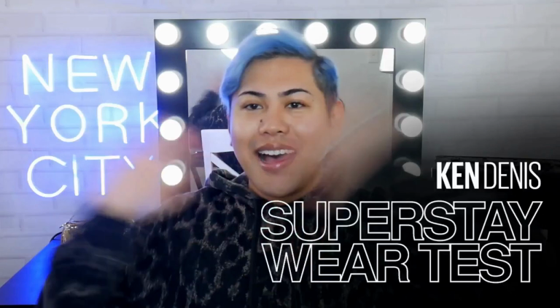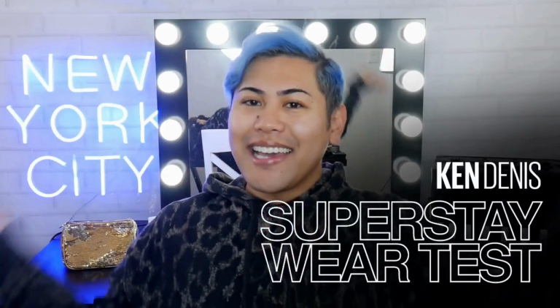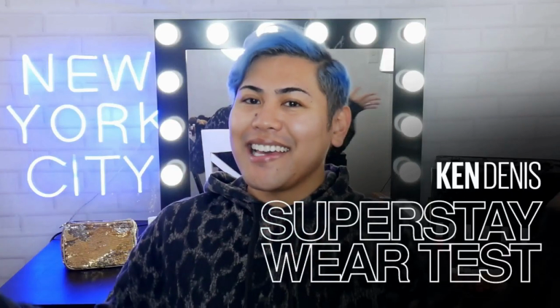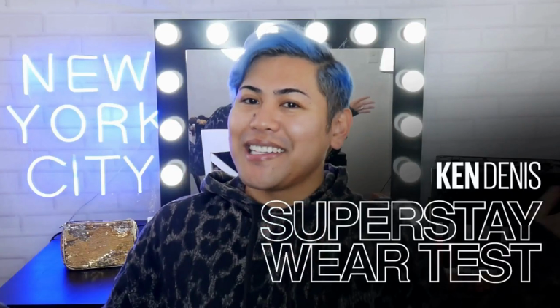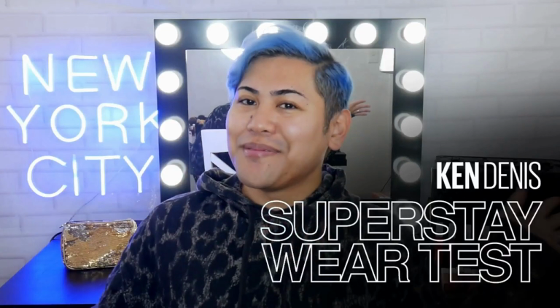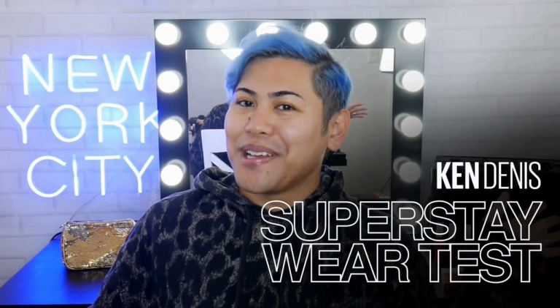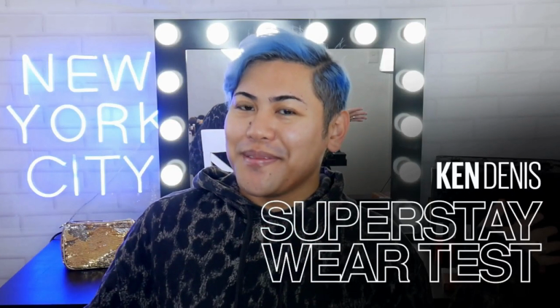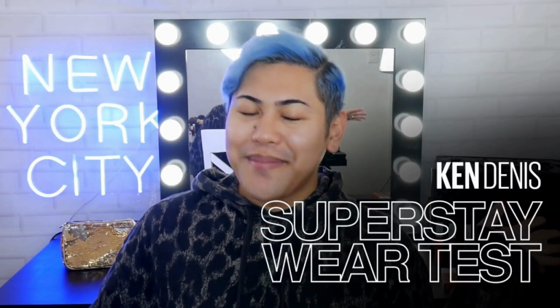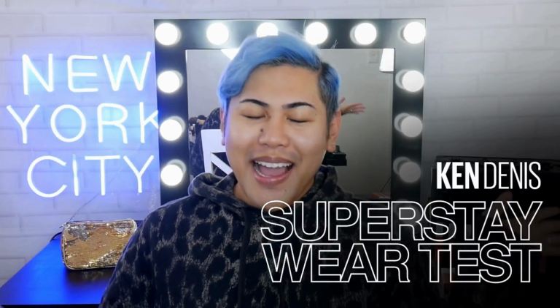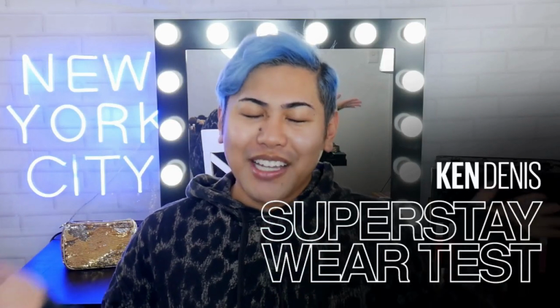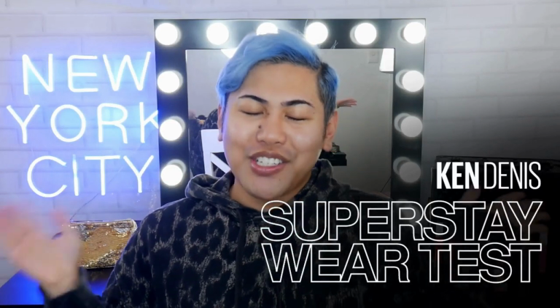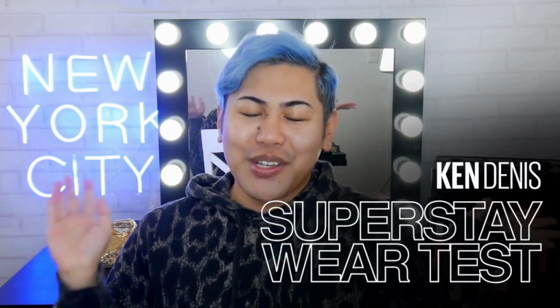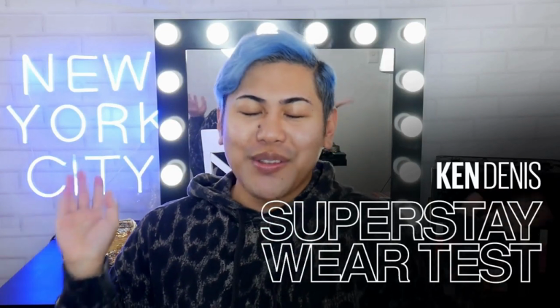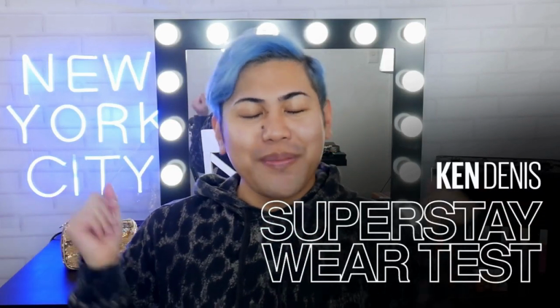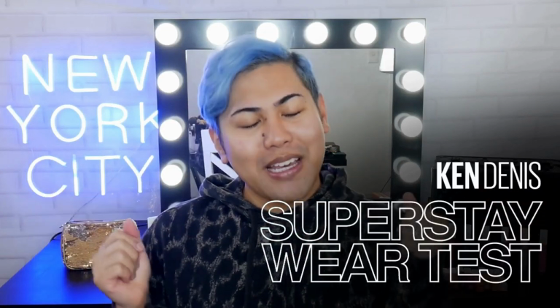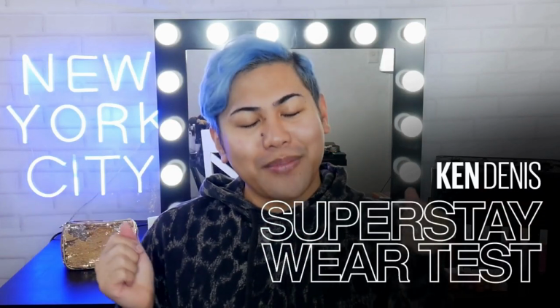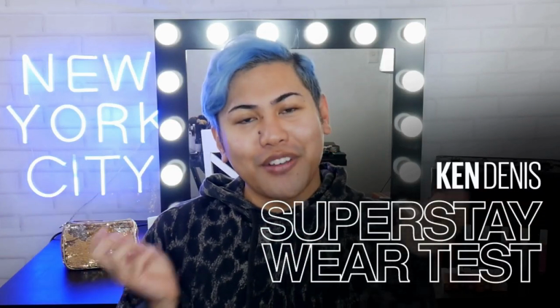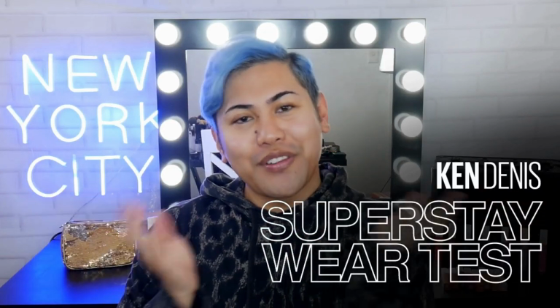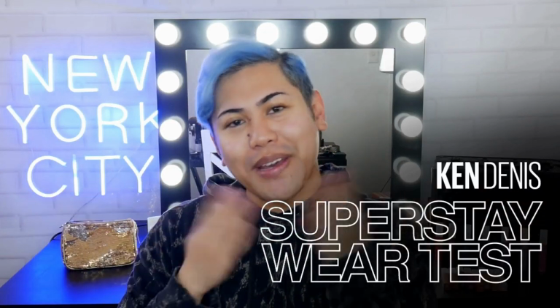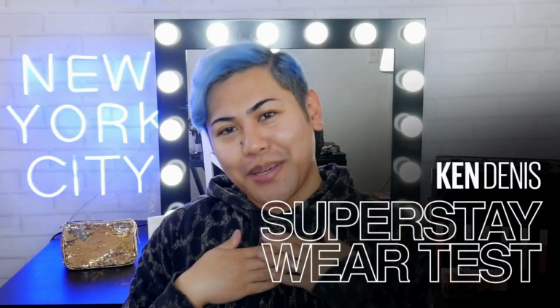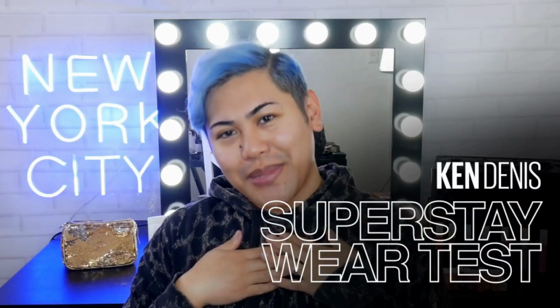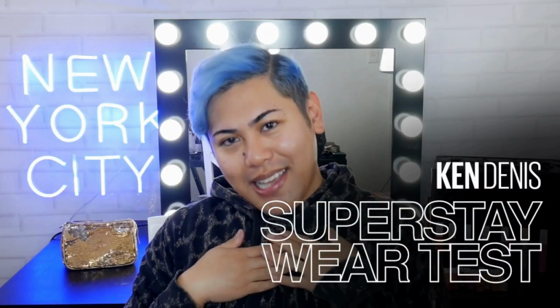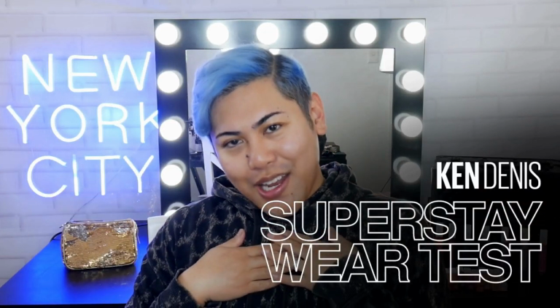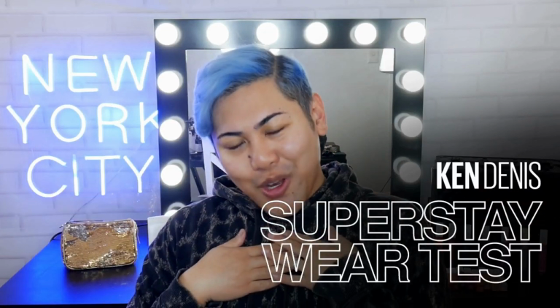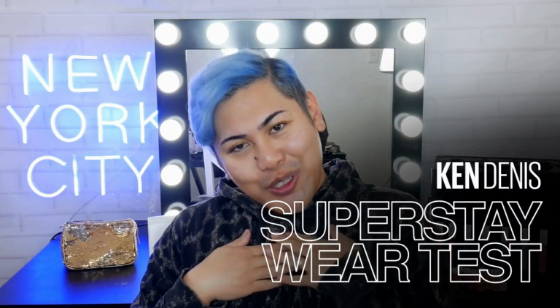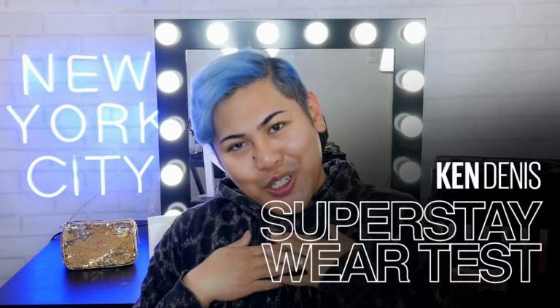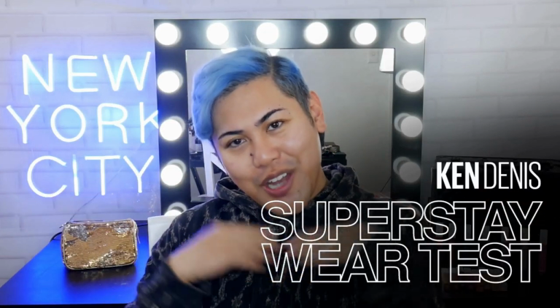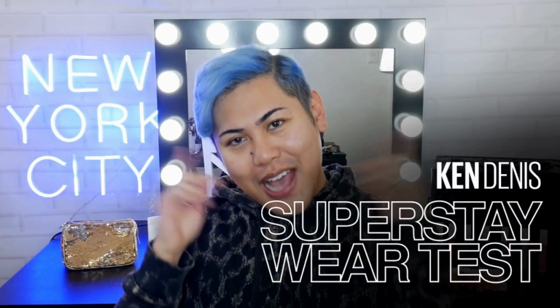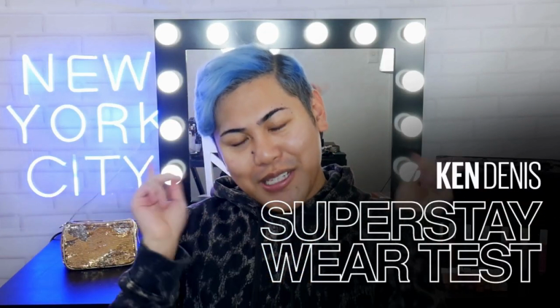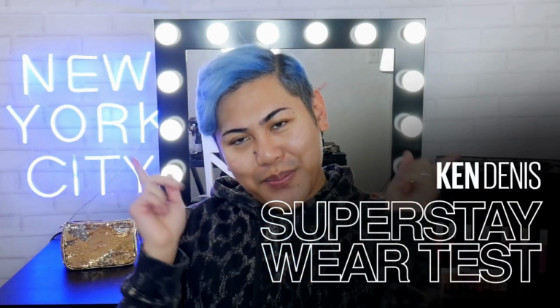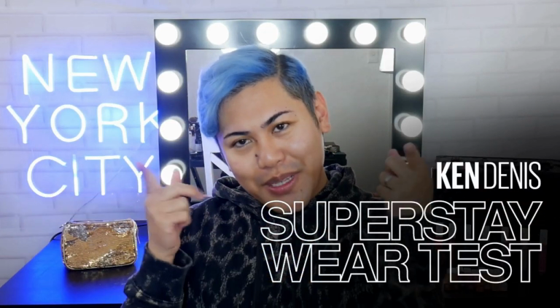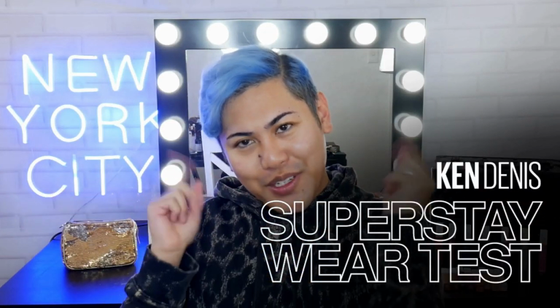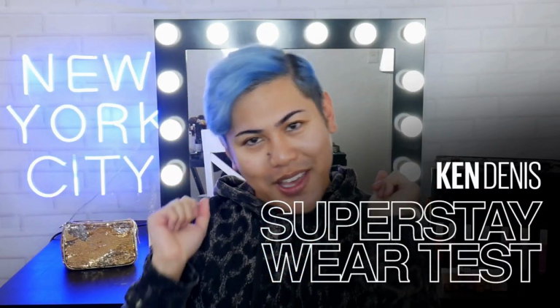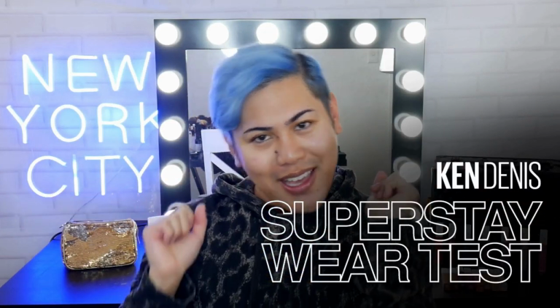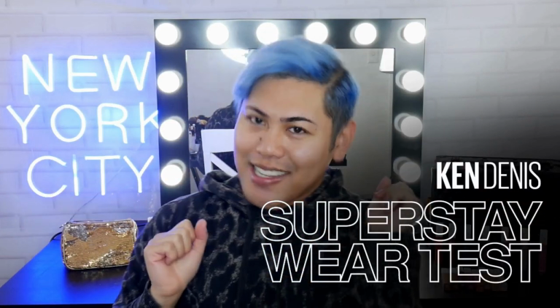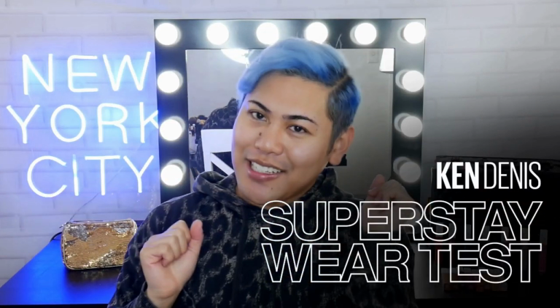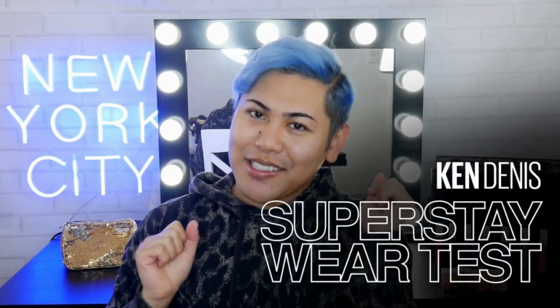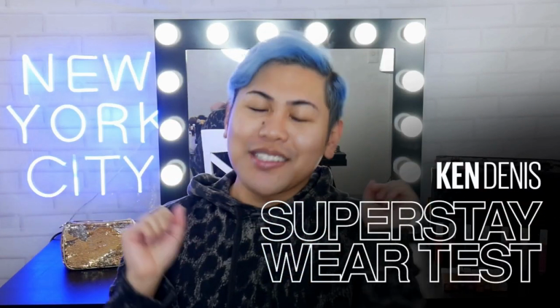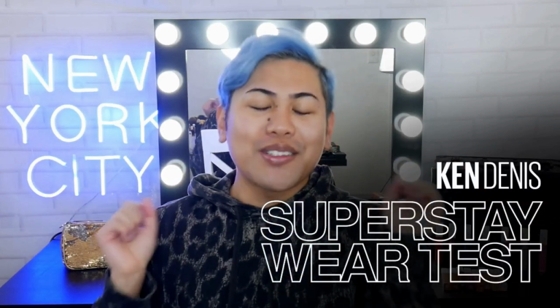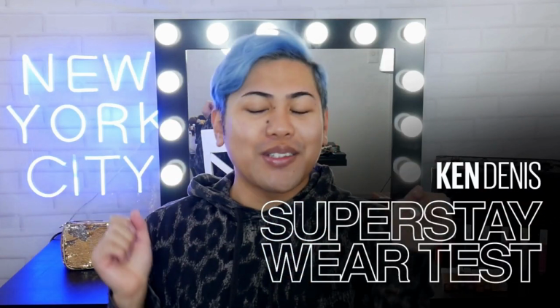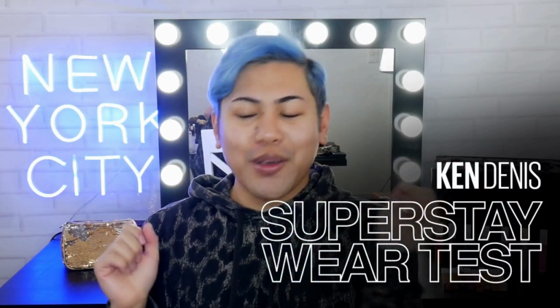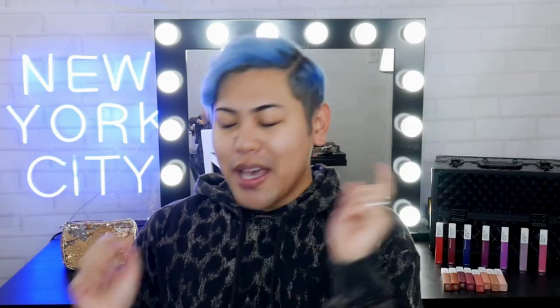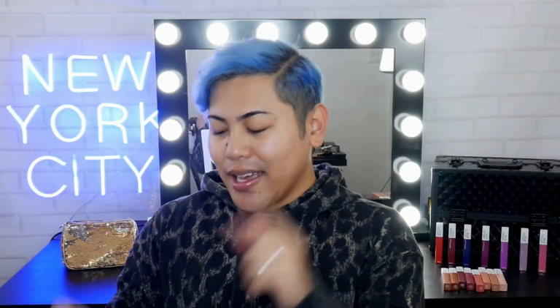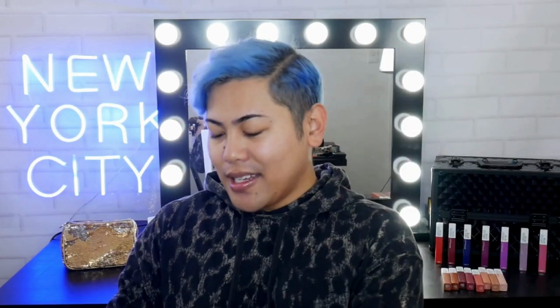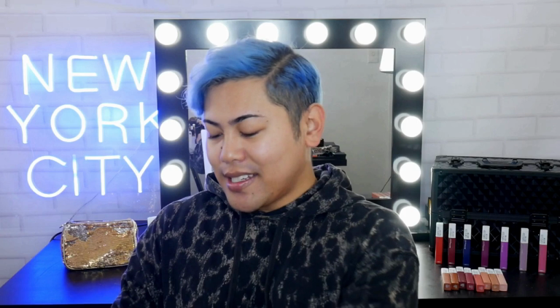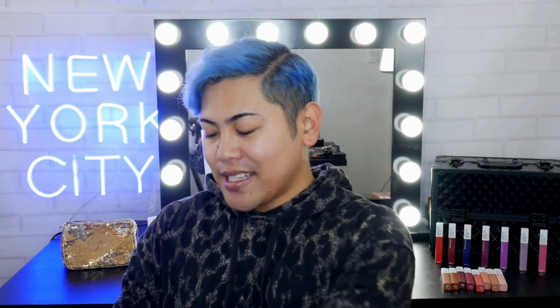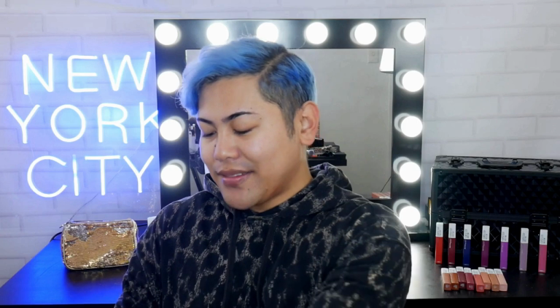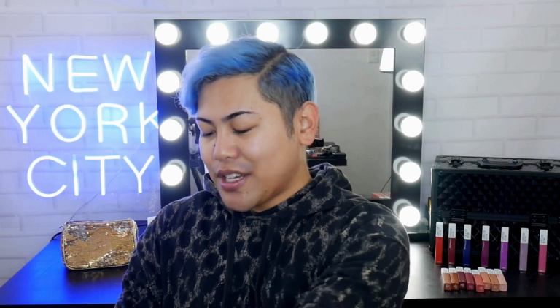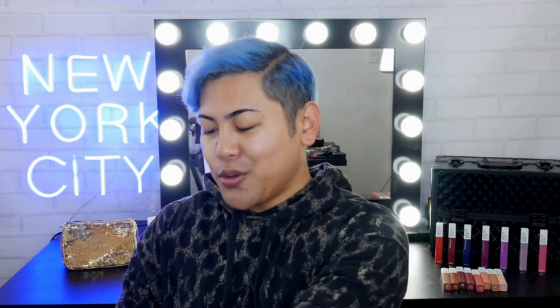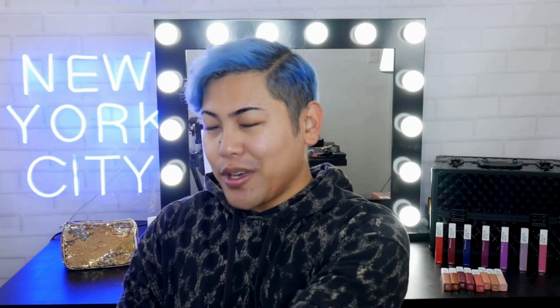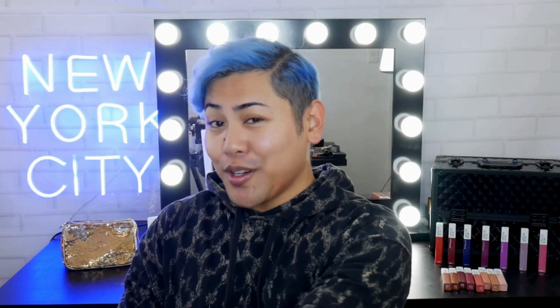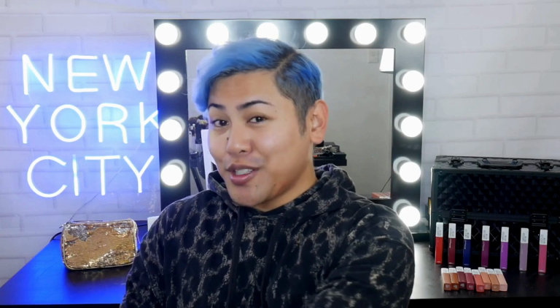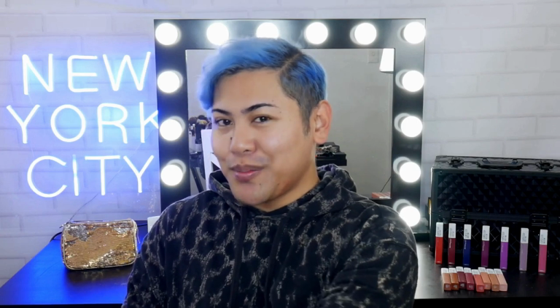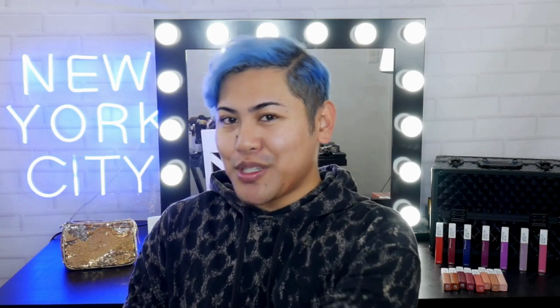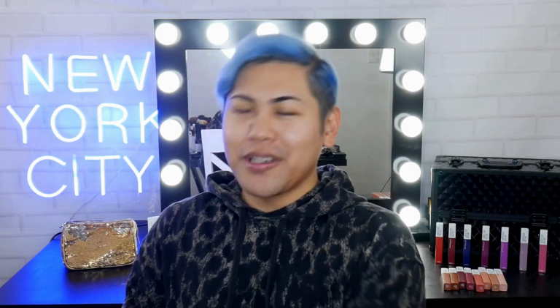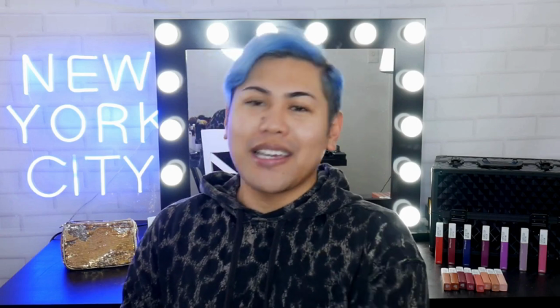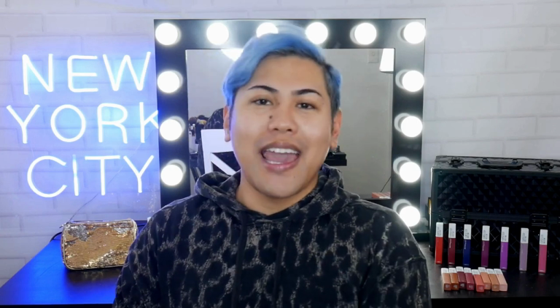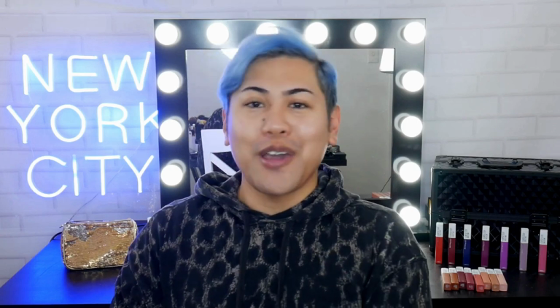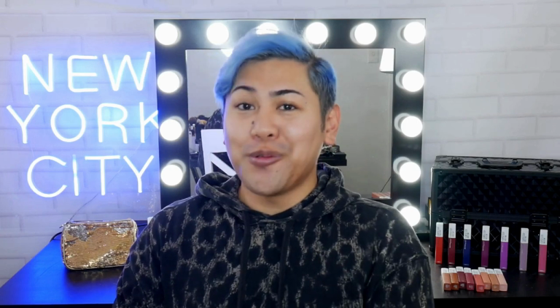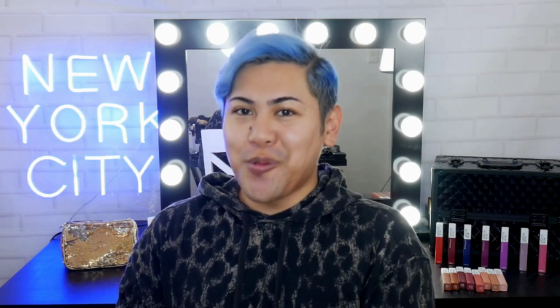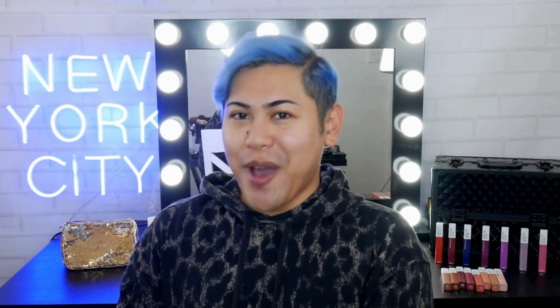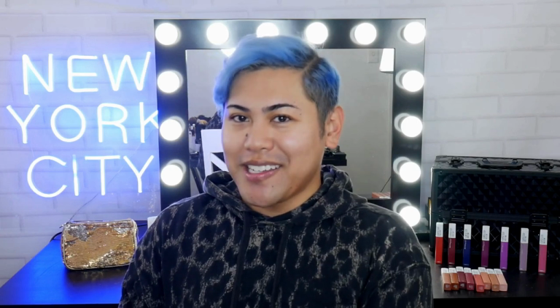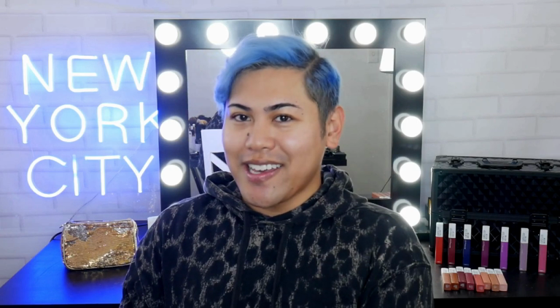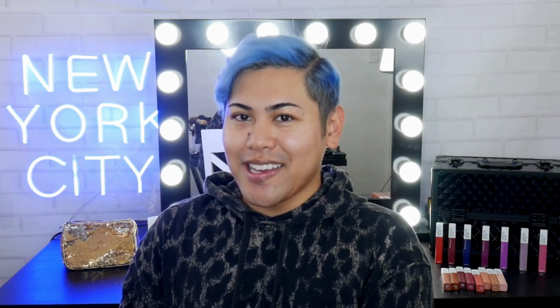Hi guys, welcome back to The Makeup Loft. My name is Ken, also known as Mr. Ken Dennis. So in today's video we are going to be doing a wear test.